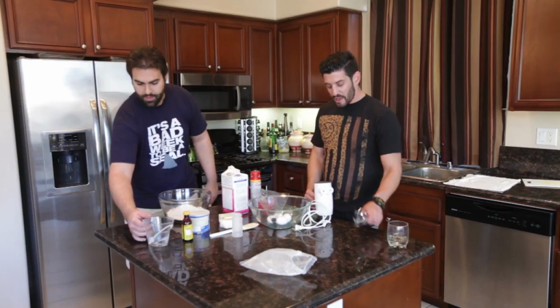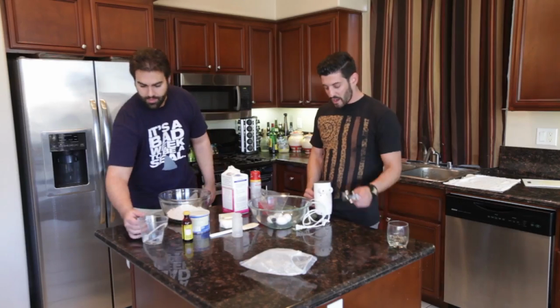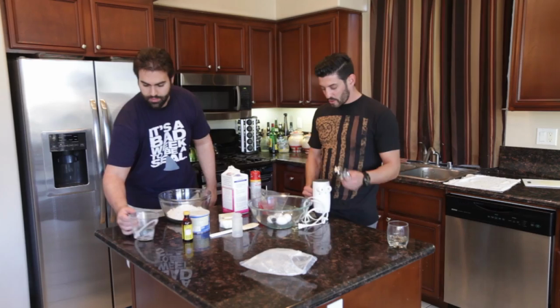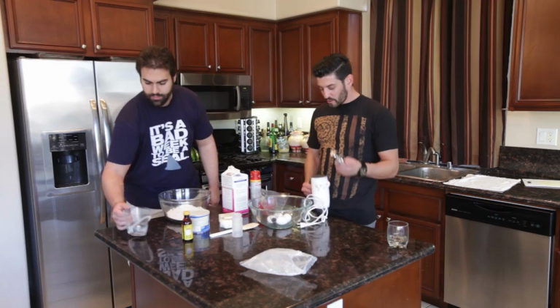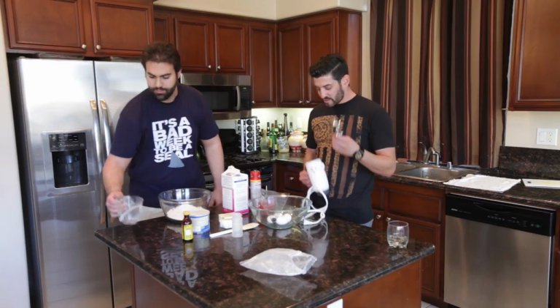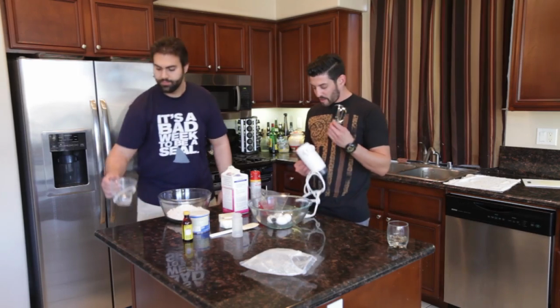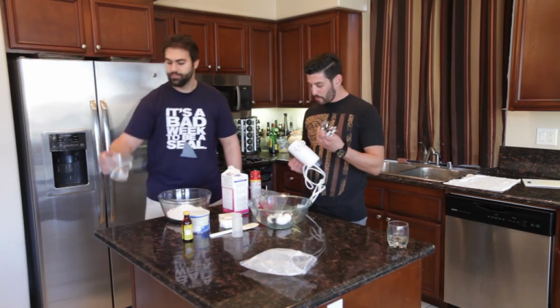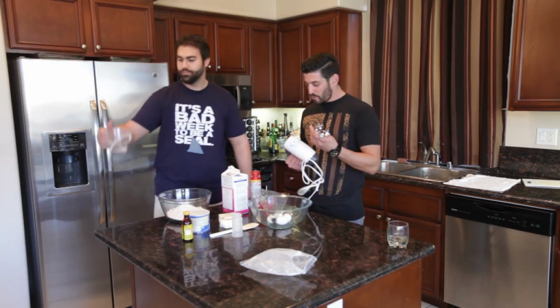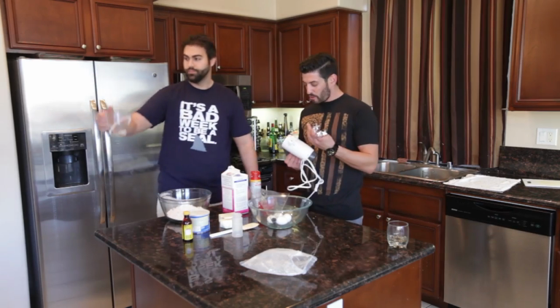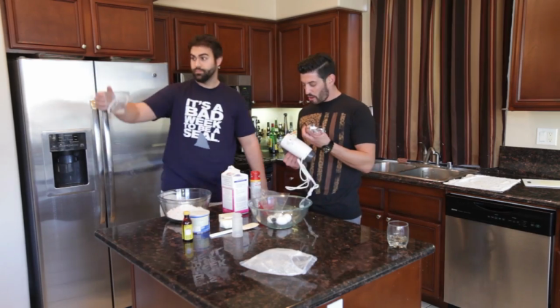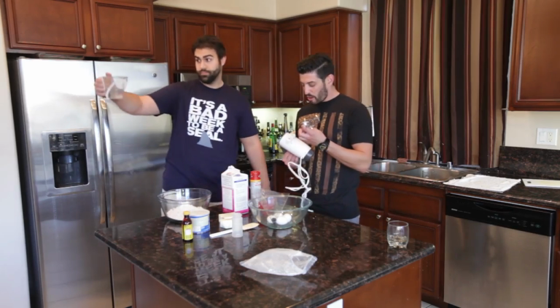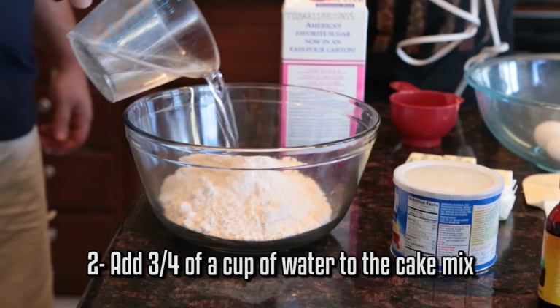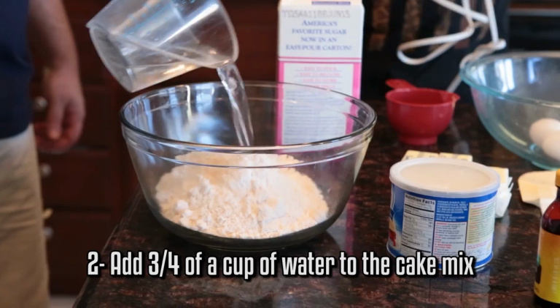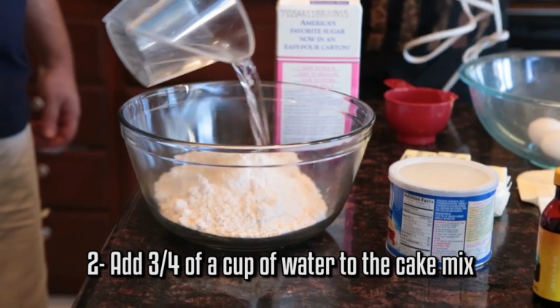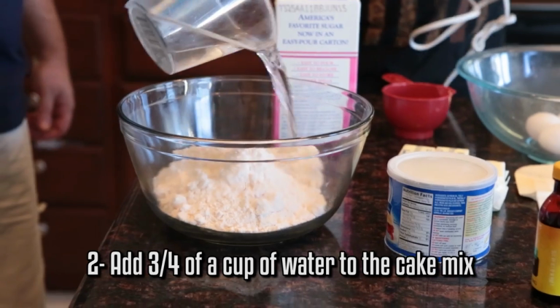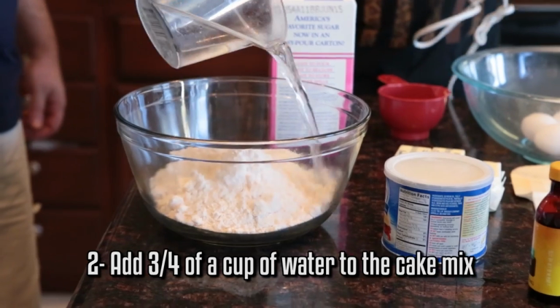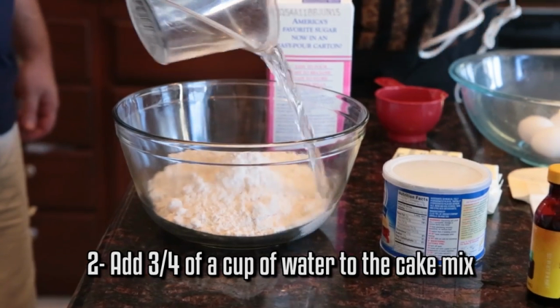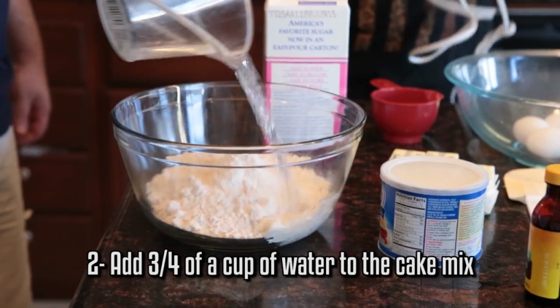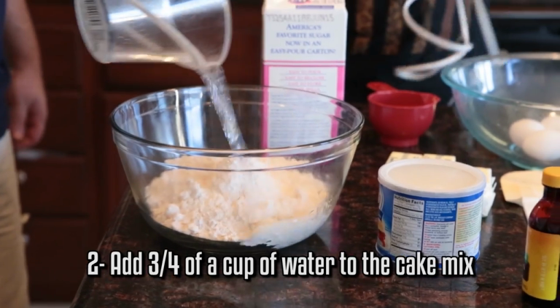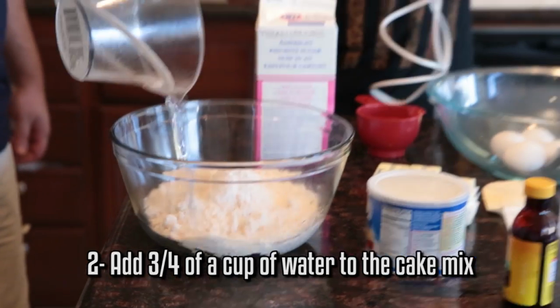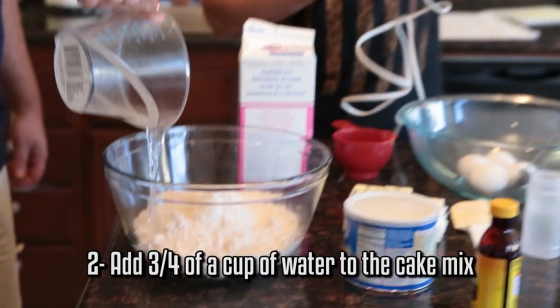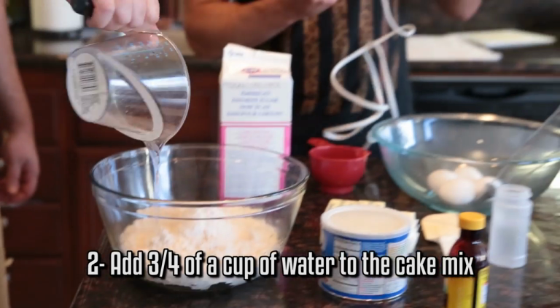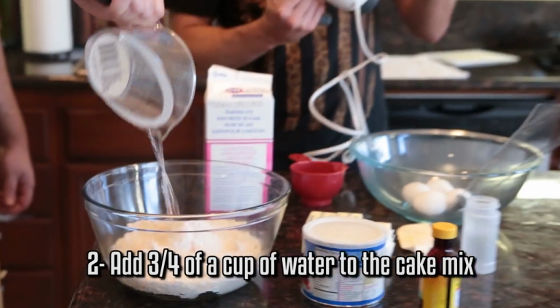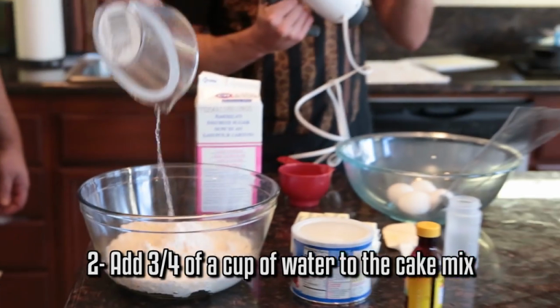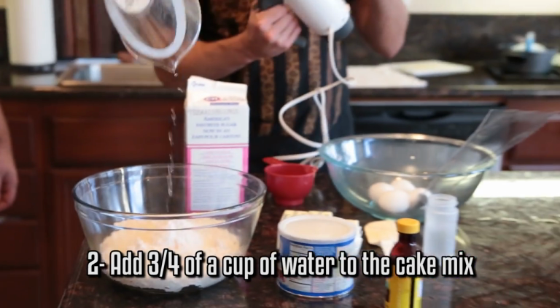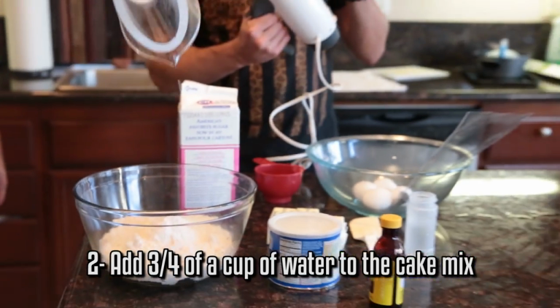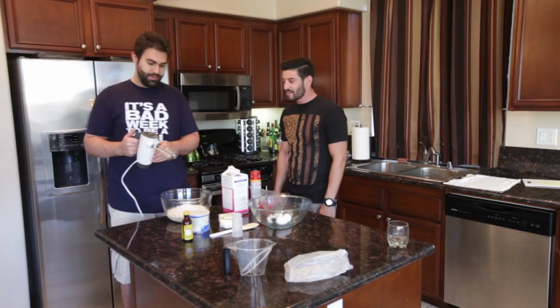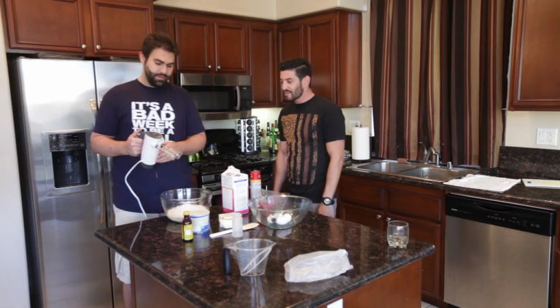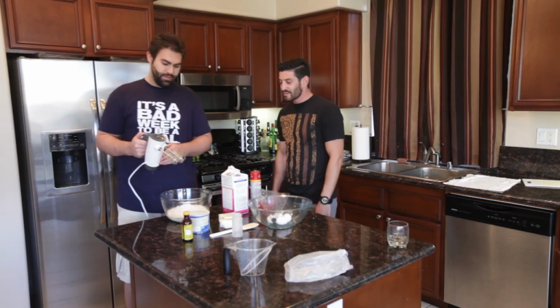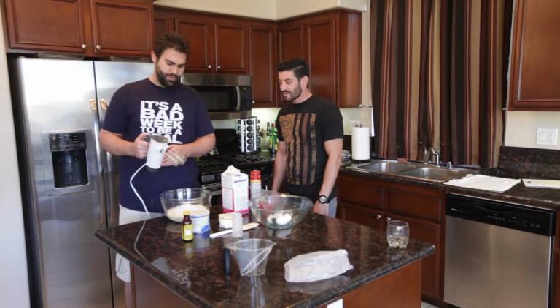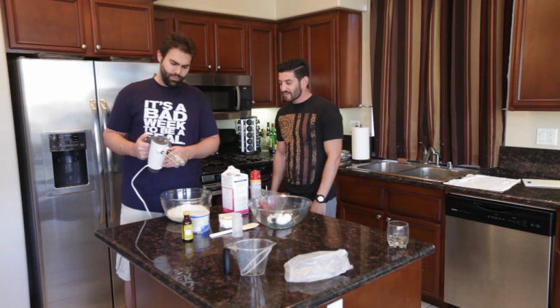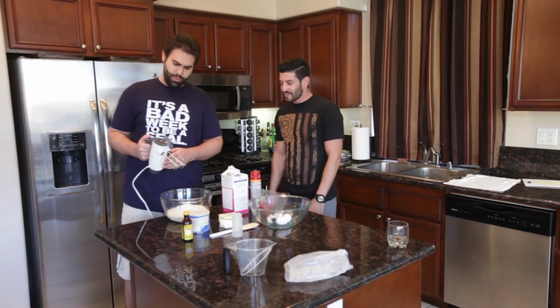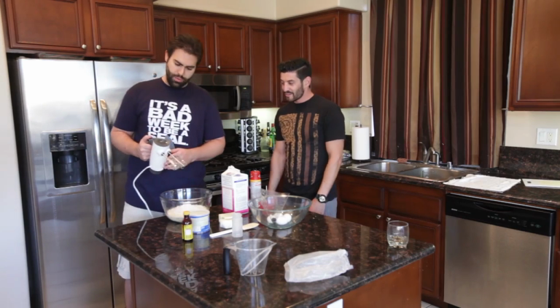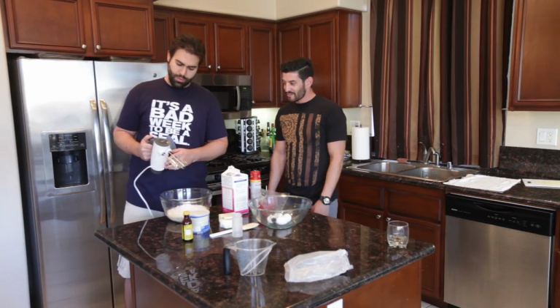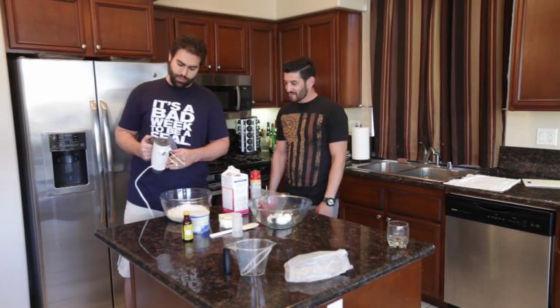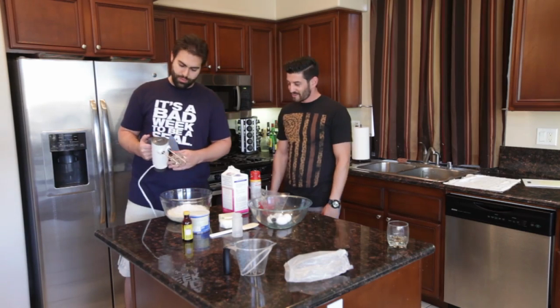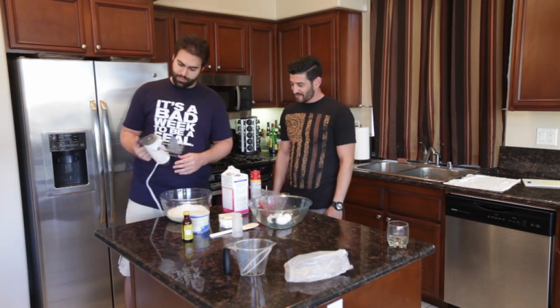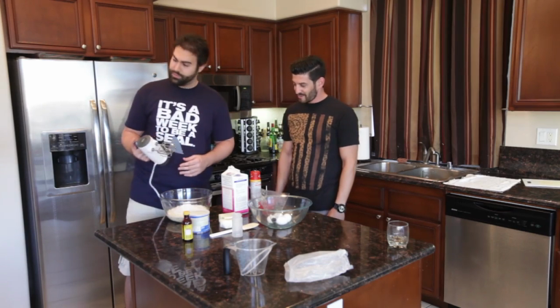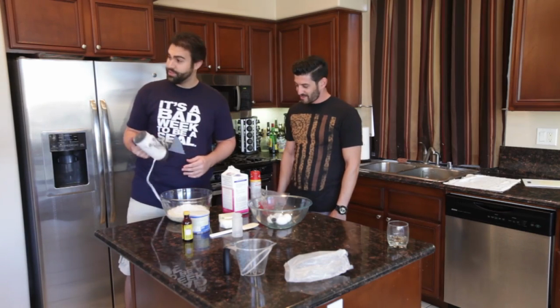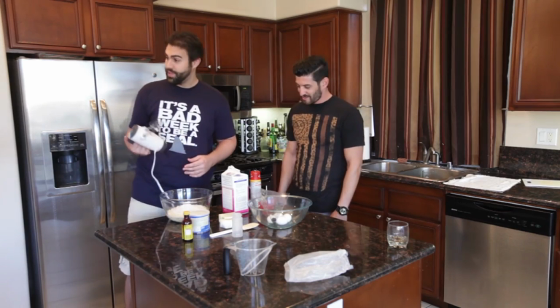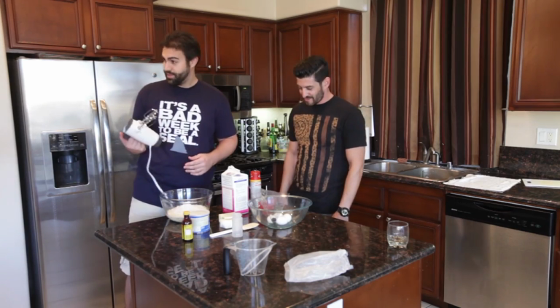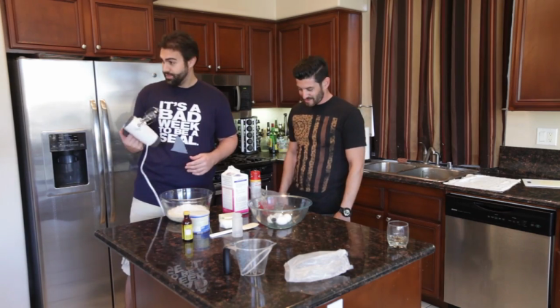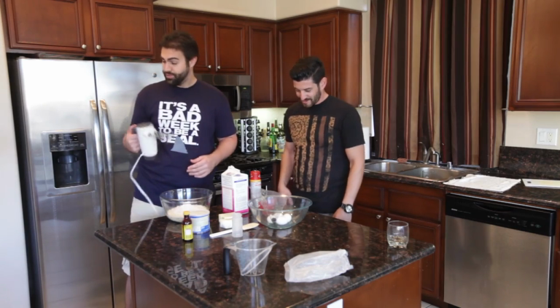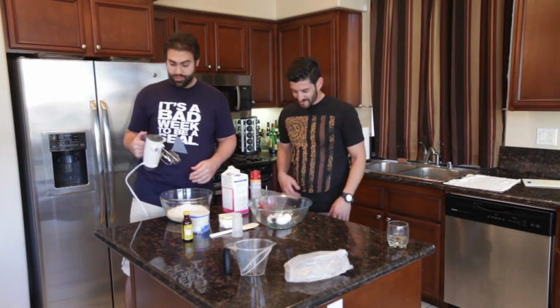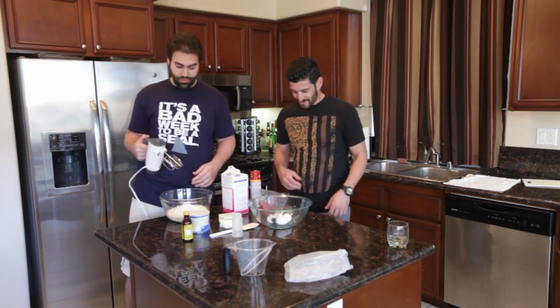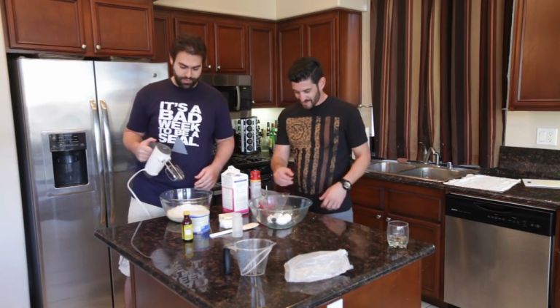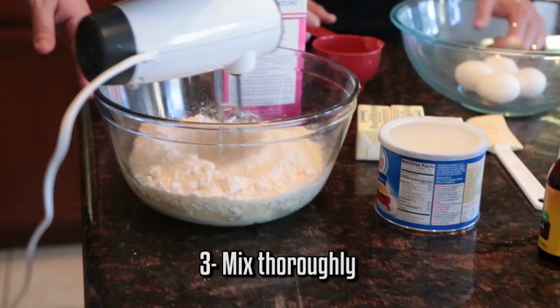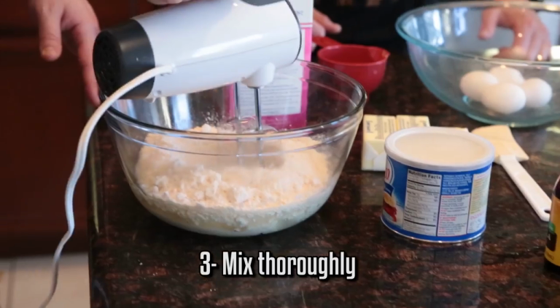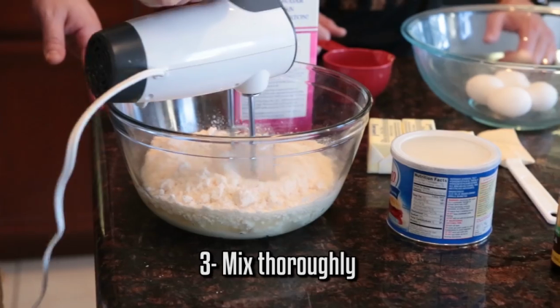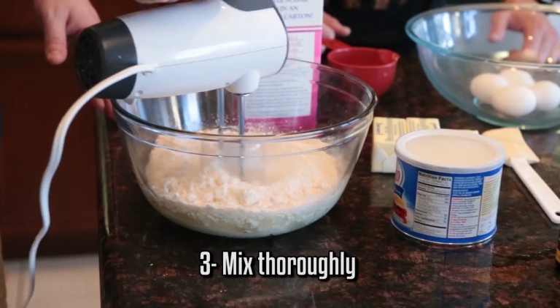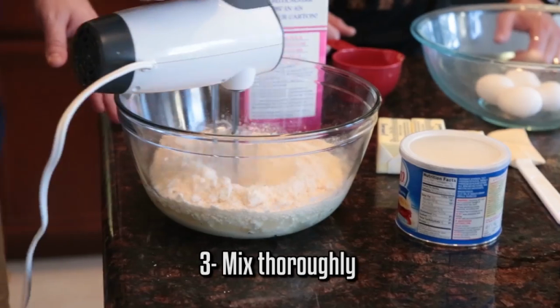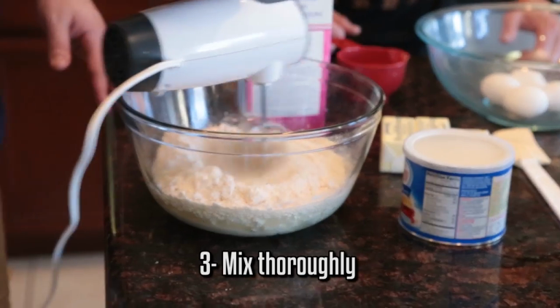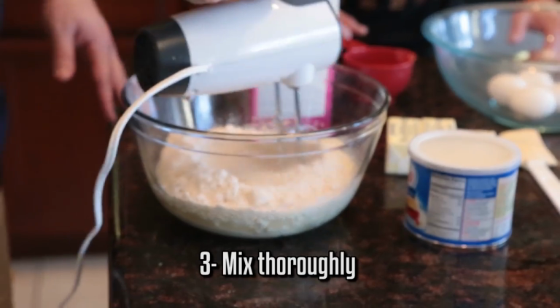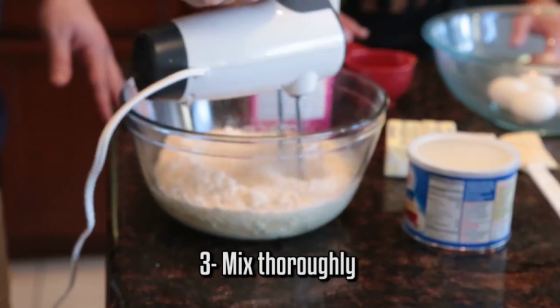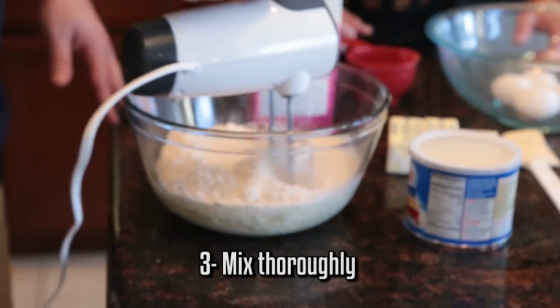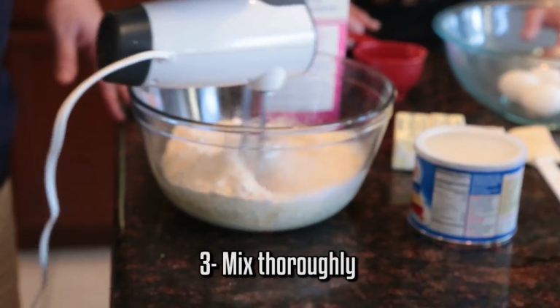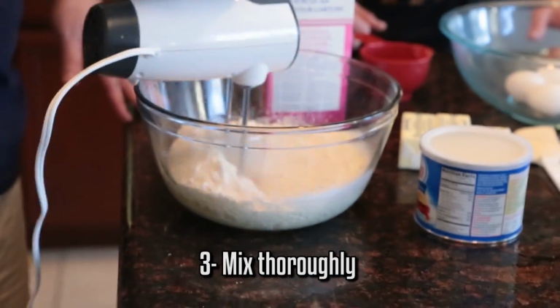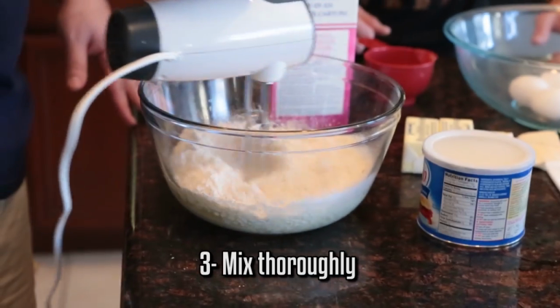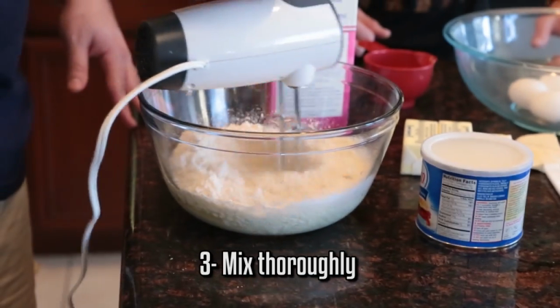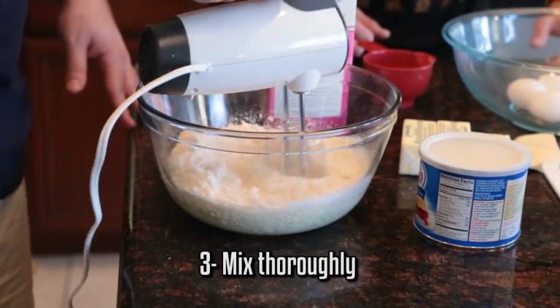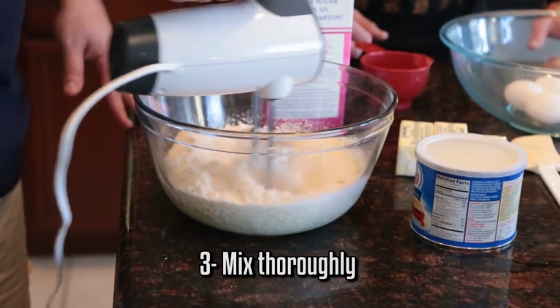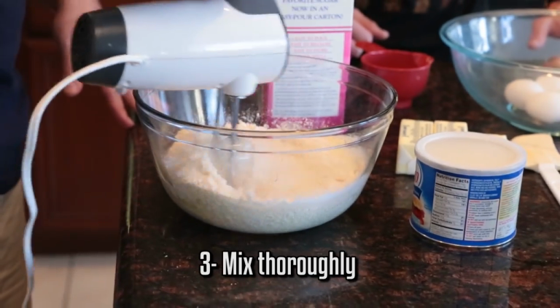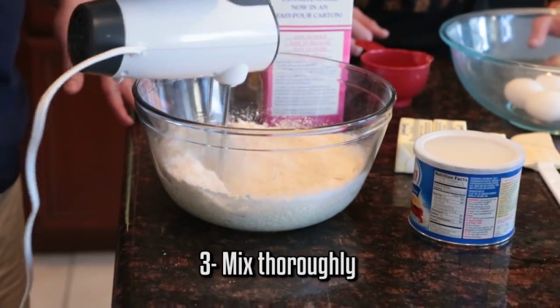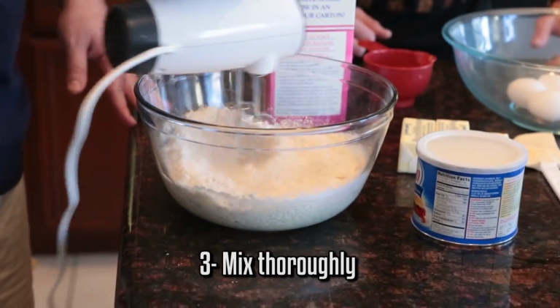I'm going to assemble our mixing apparatus over here. Don't worry if the cake mix is a little thick — it's okay, we're not done with it yet.